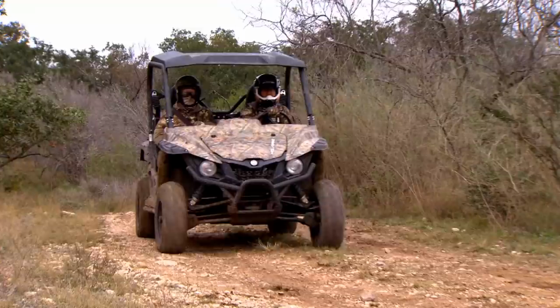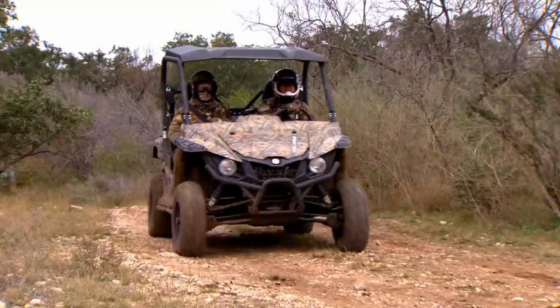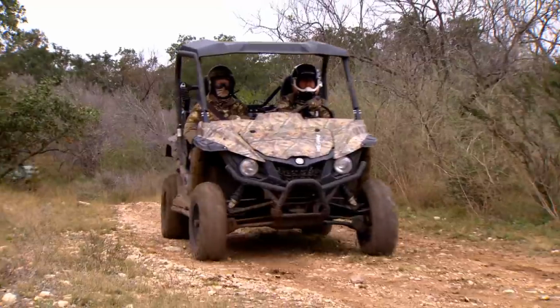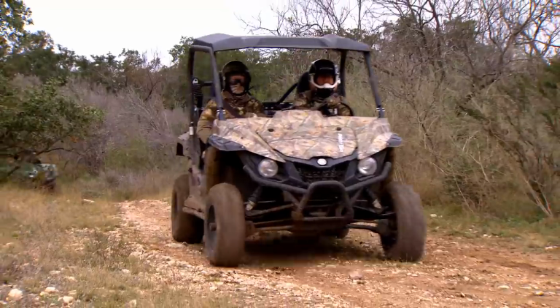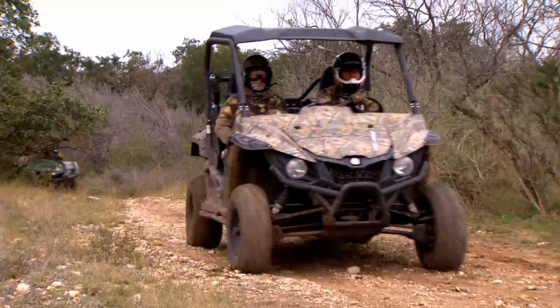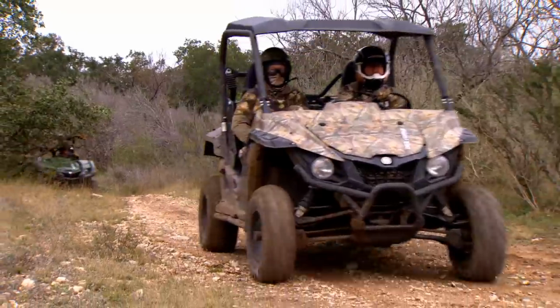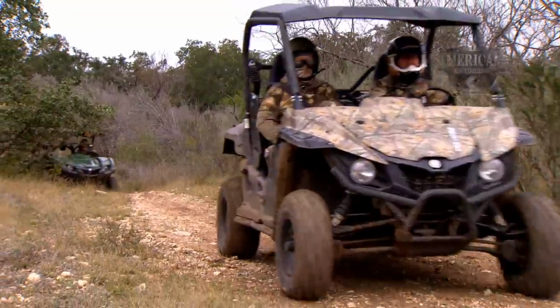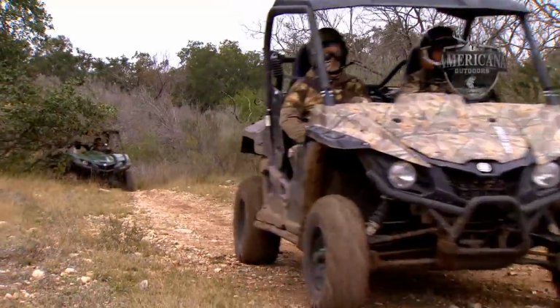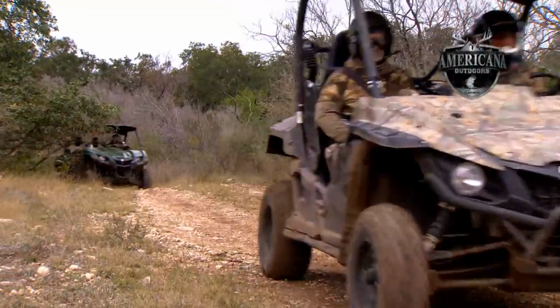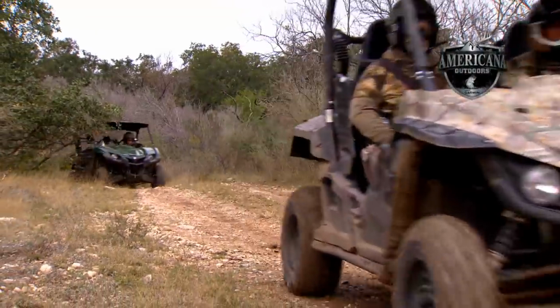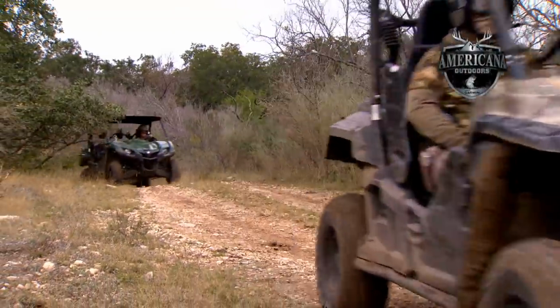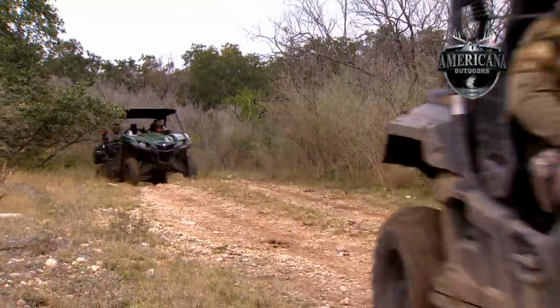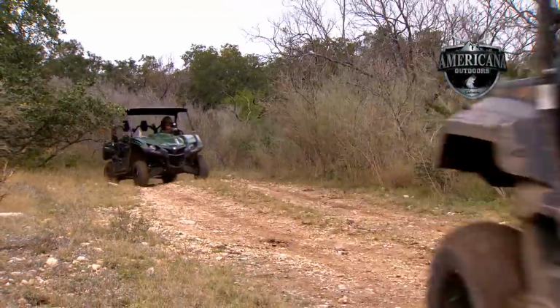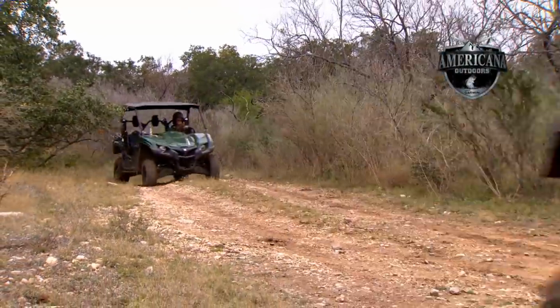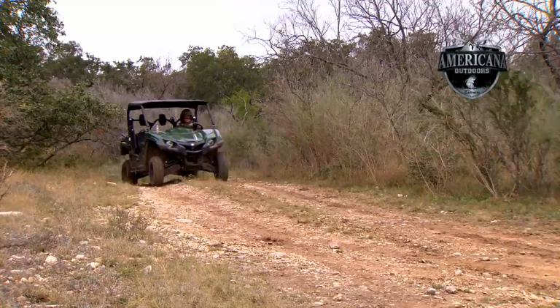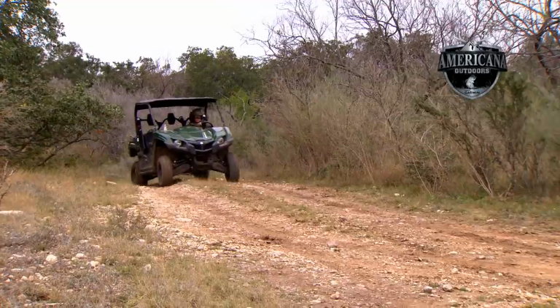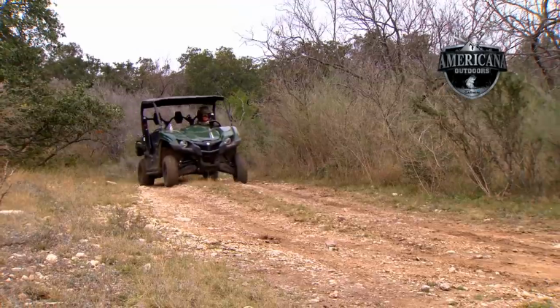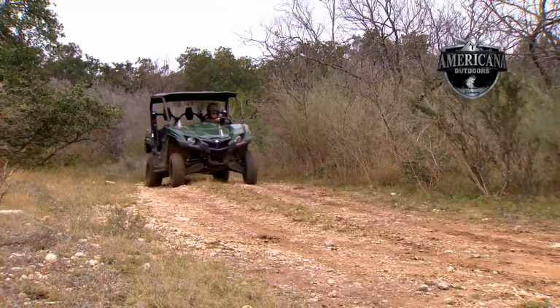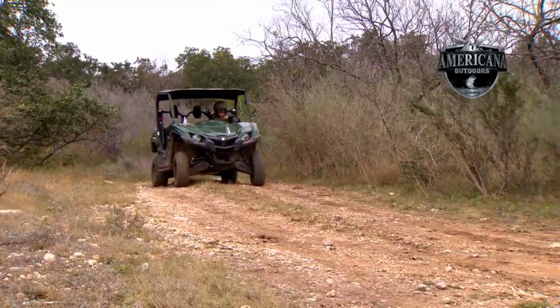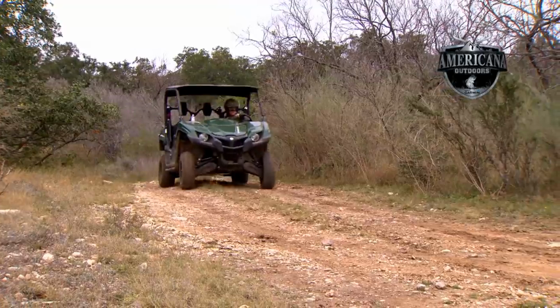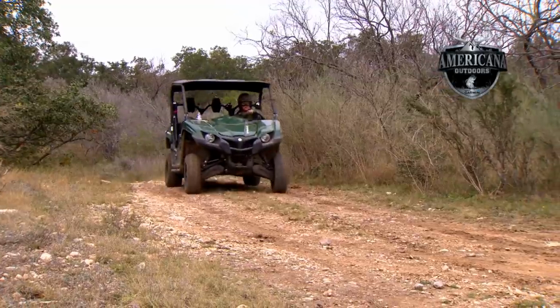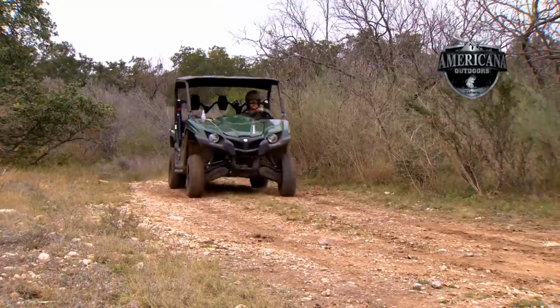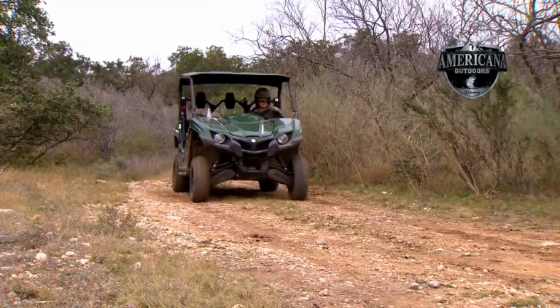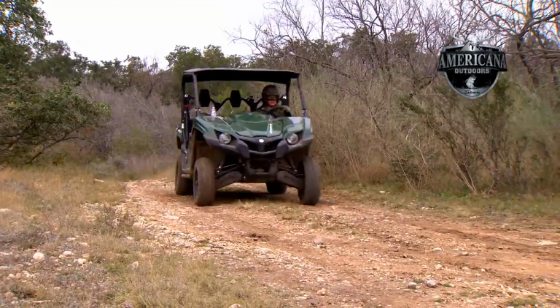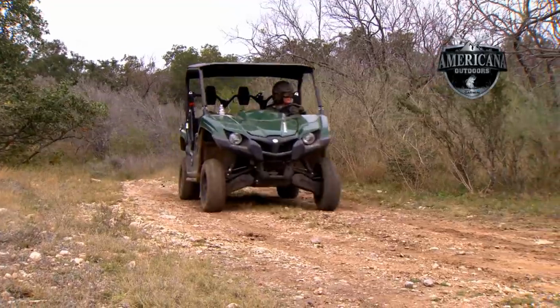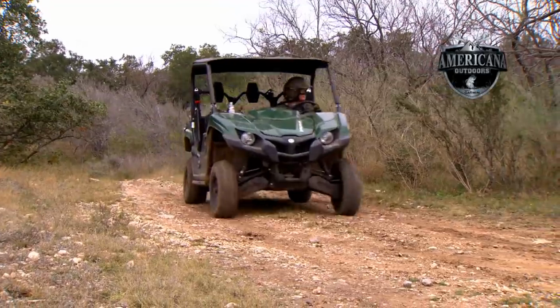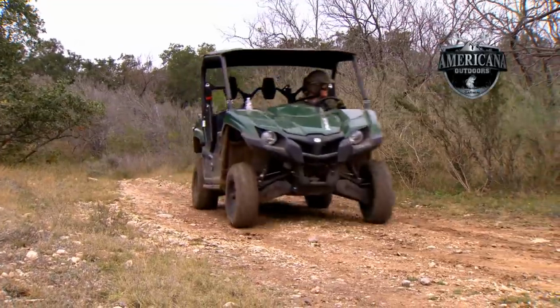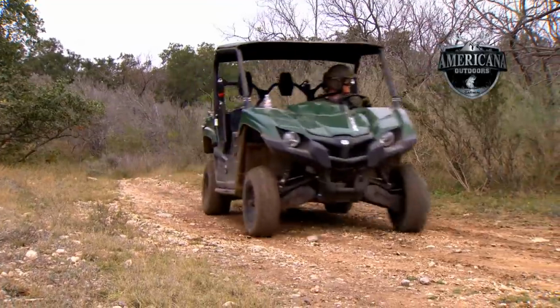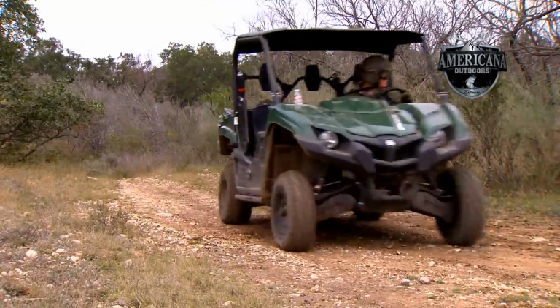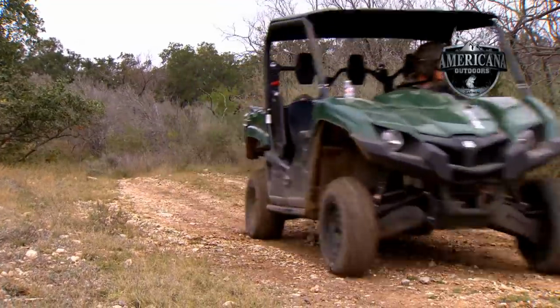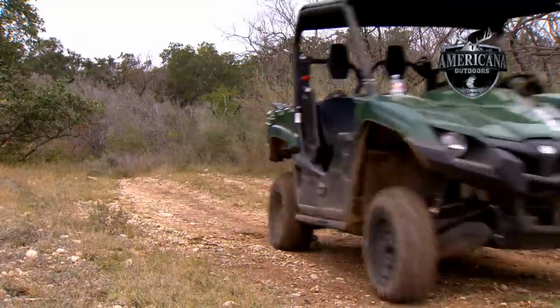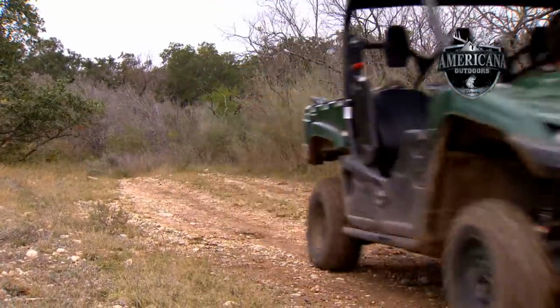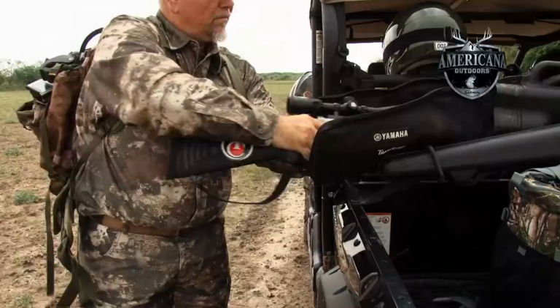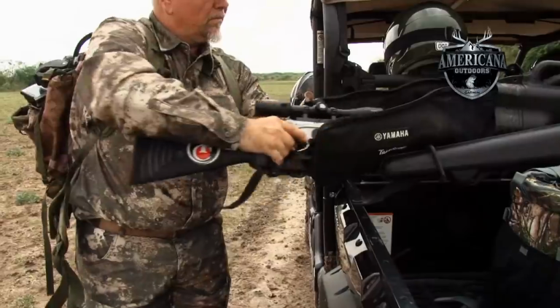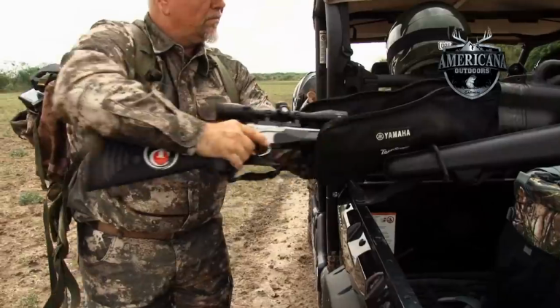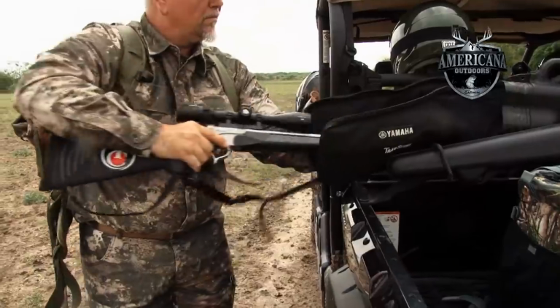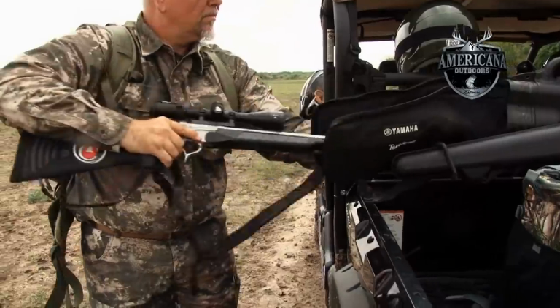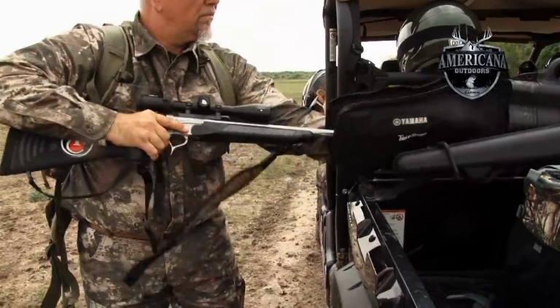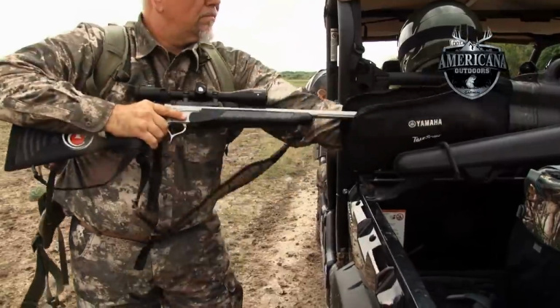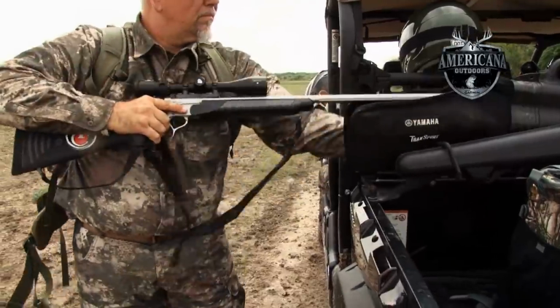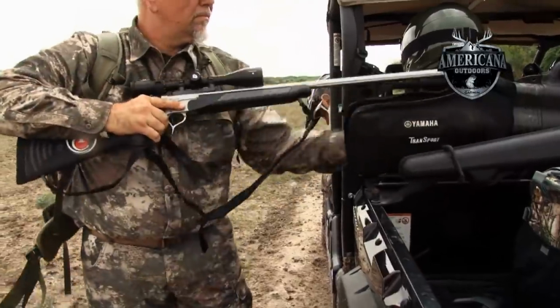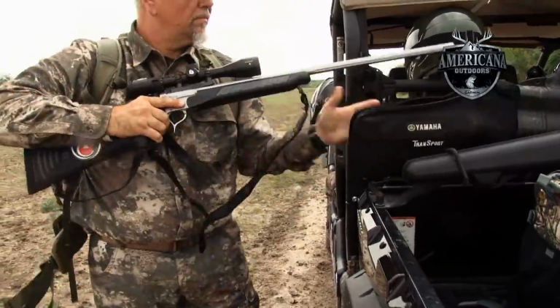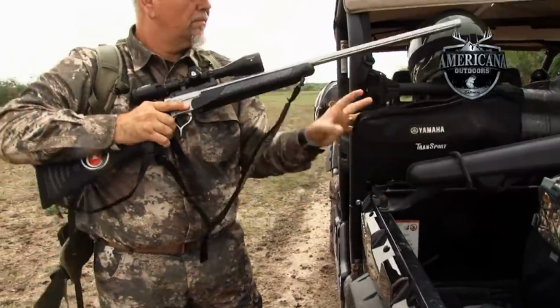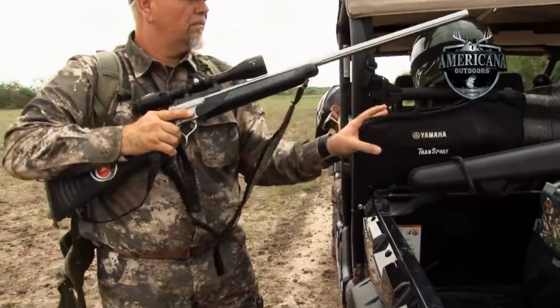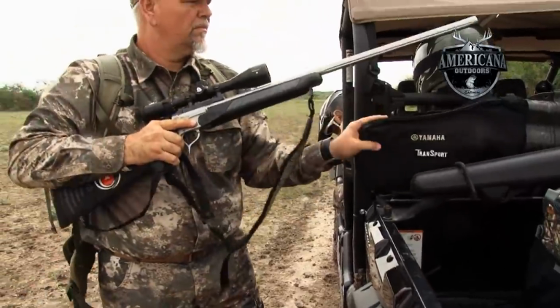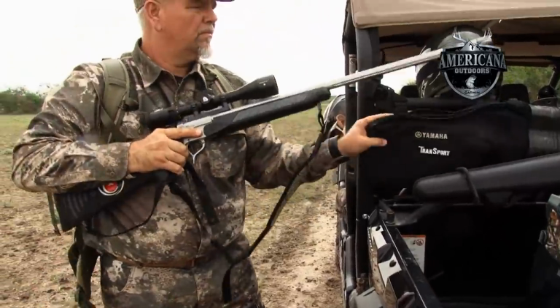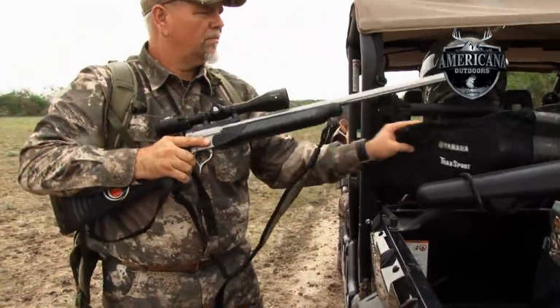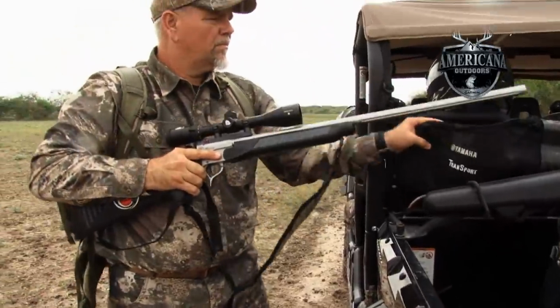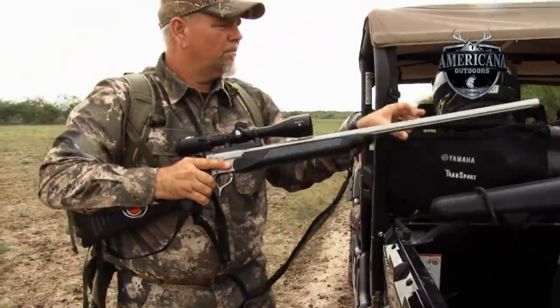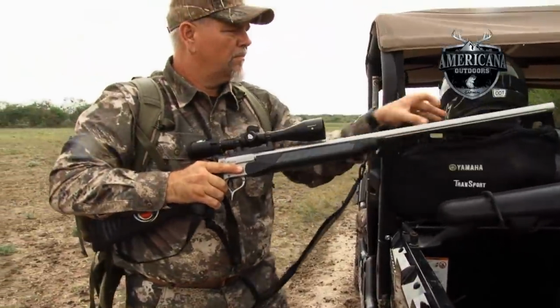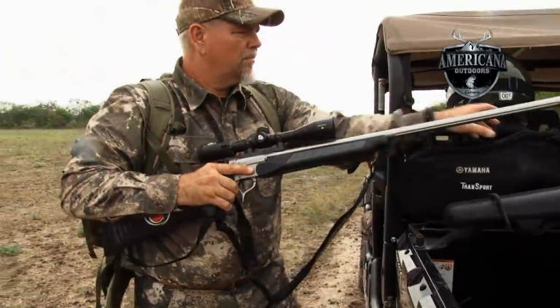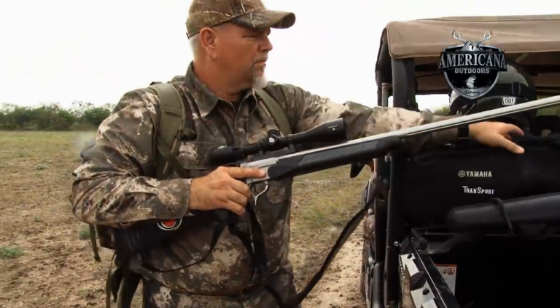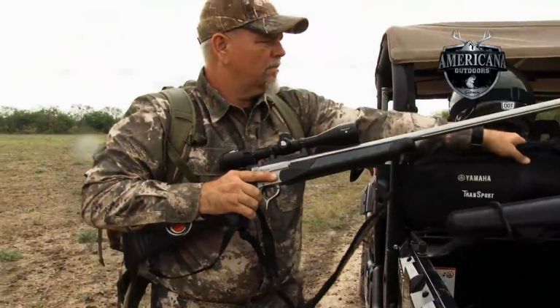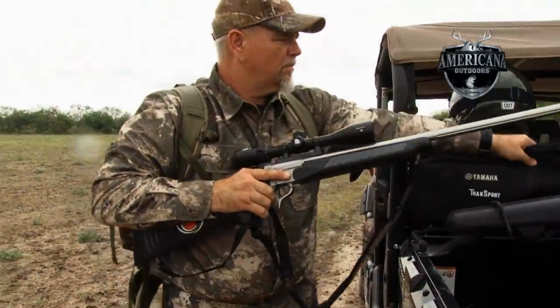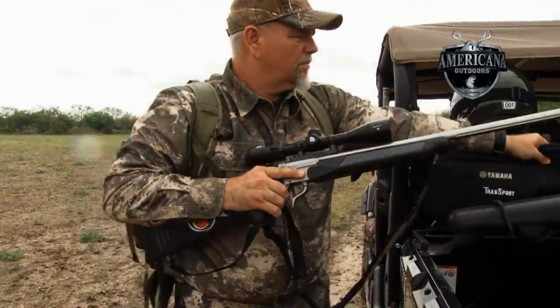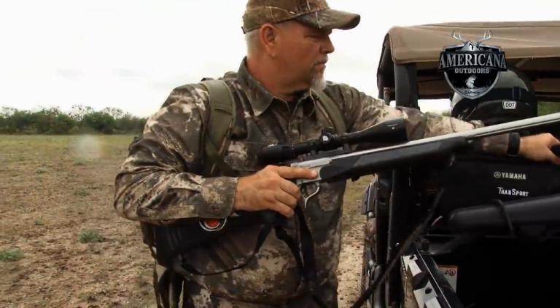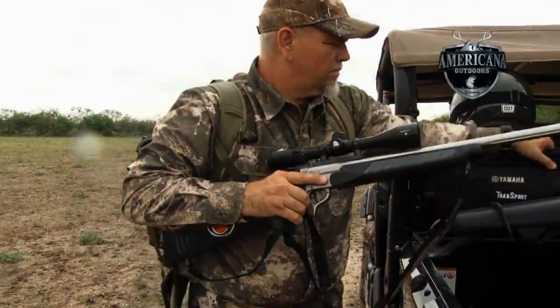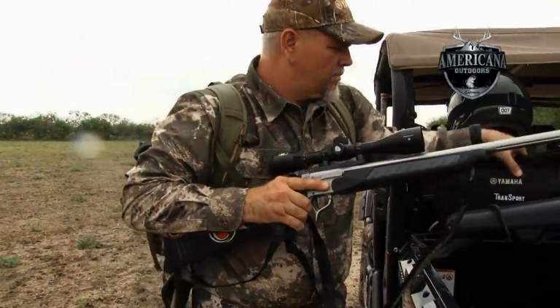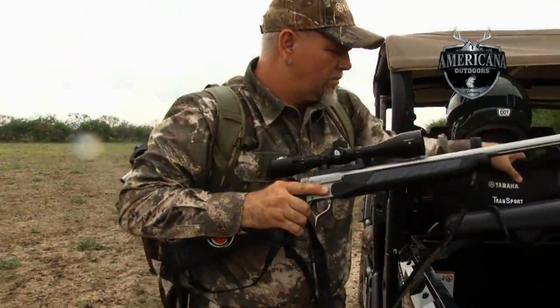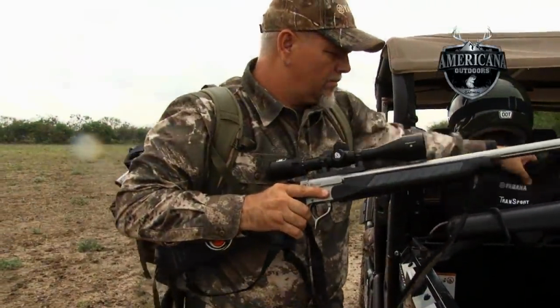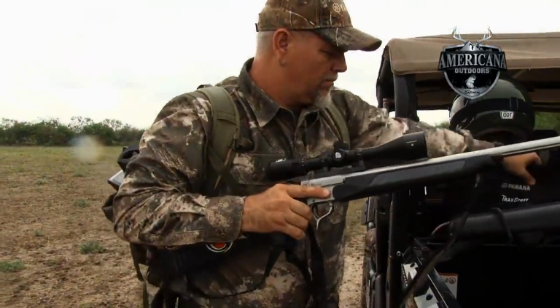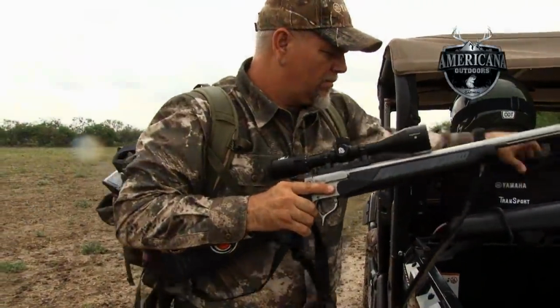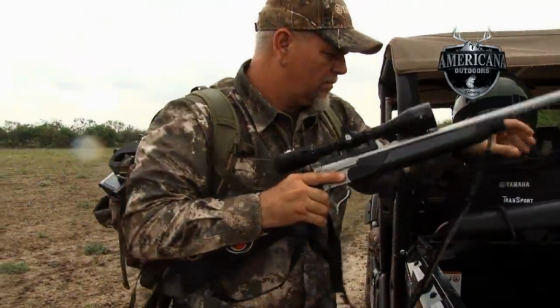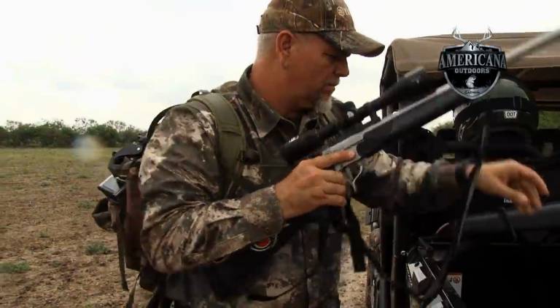Up next, Yamaha's Steve Nessel invites his friend from the outdoor industry to a whitetail hunt in Texas.